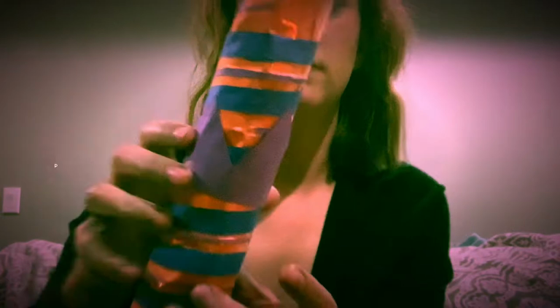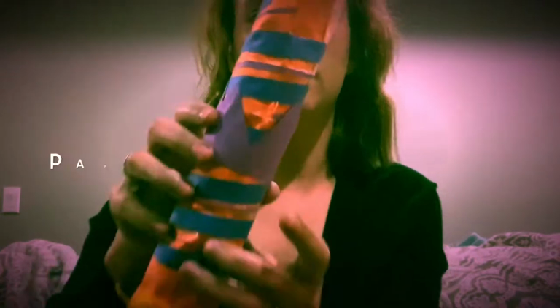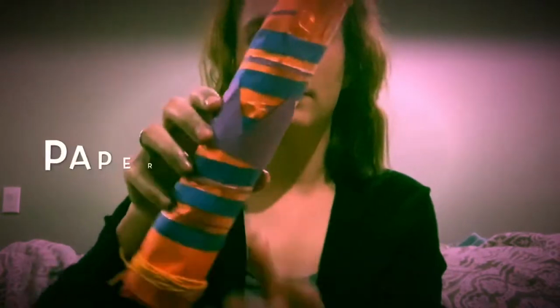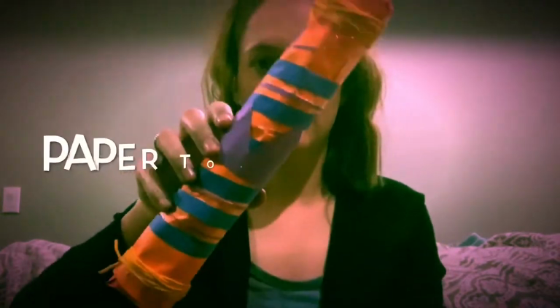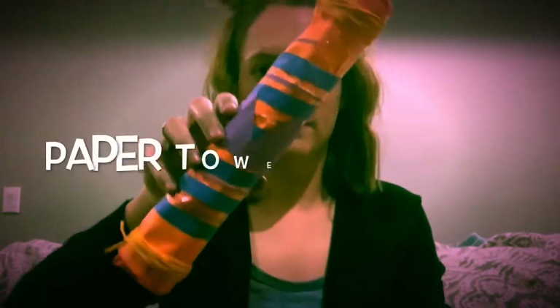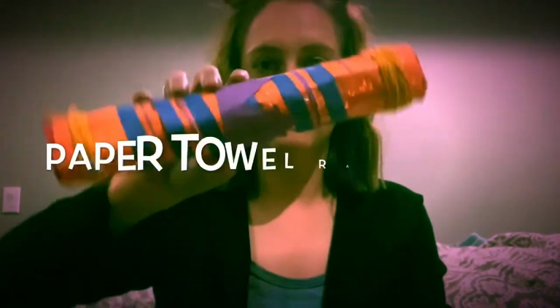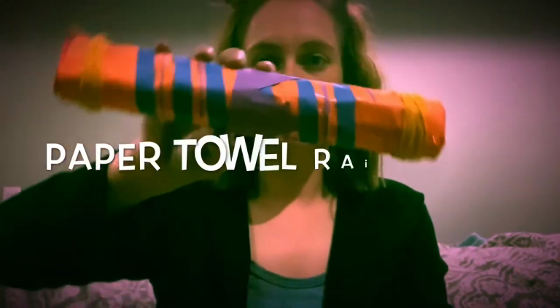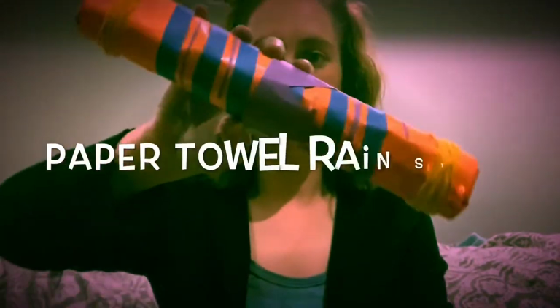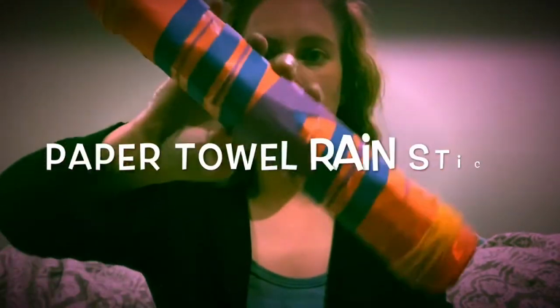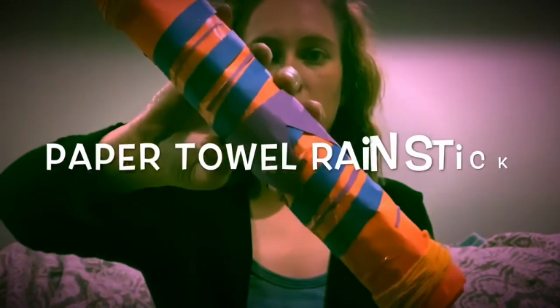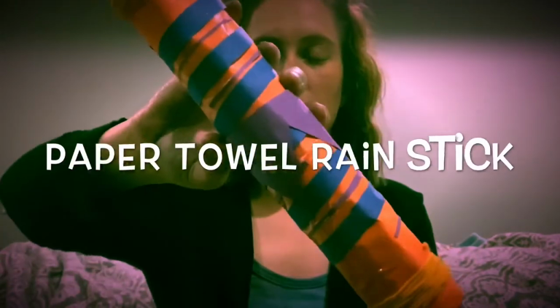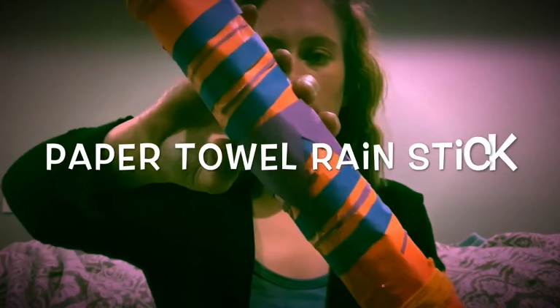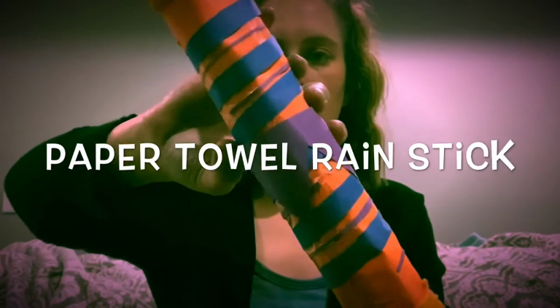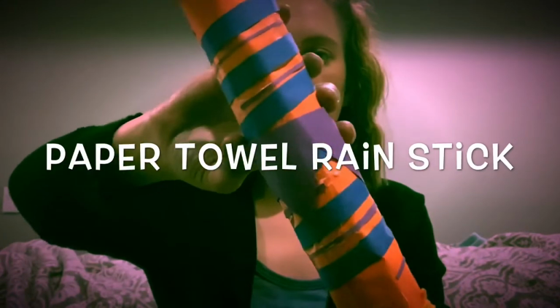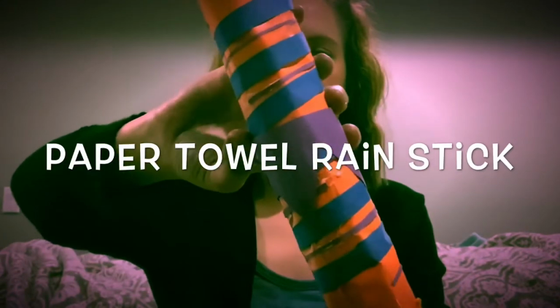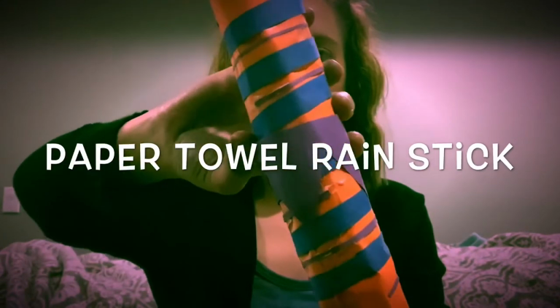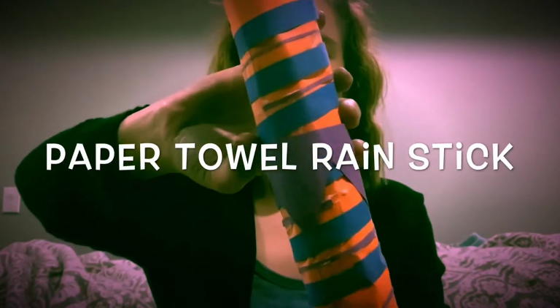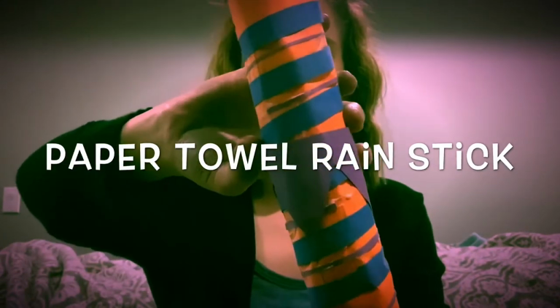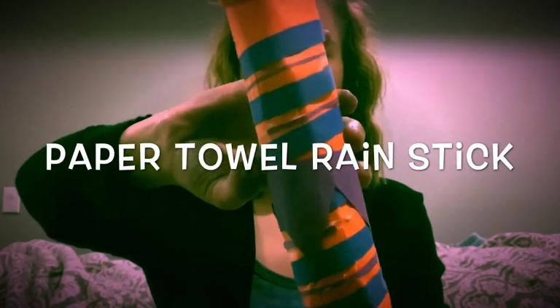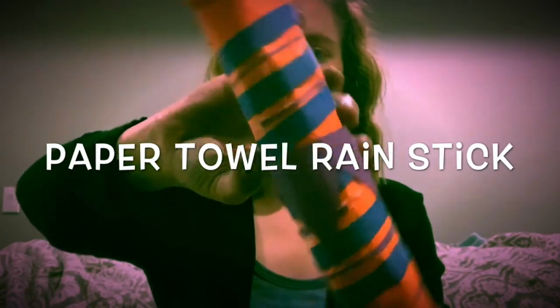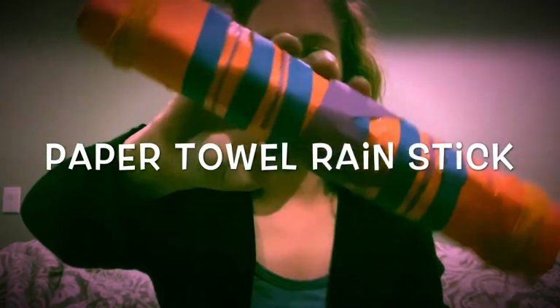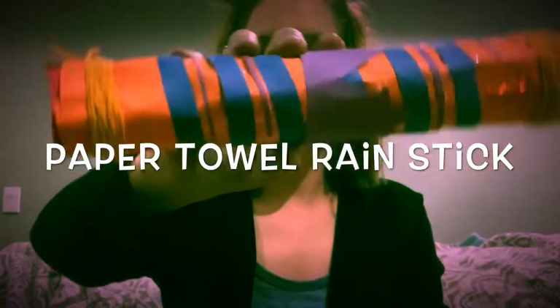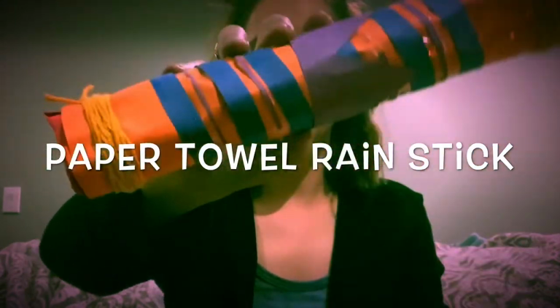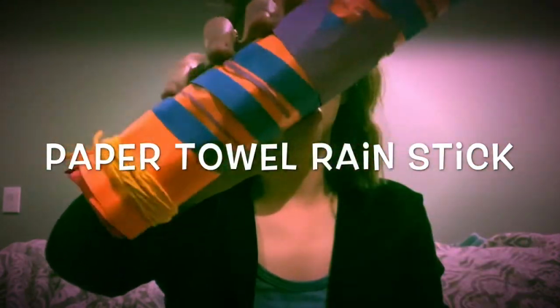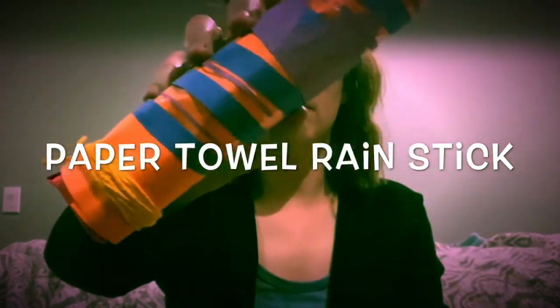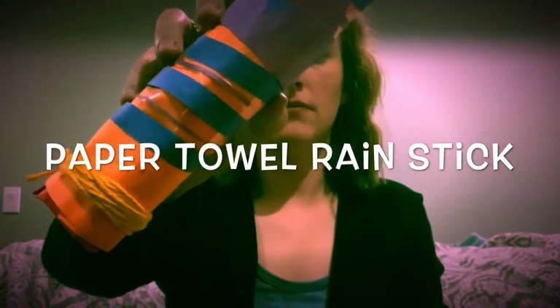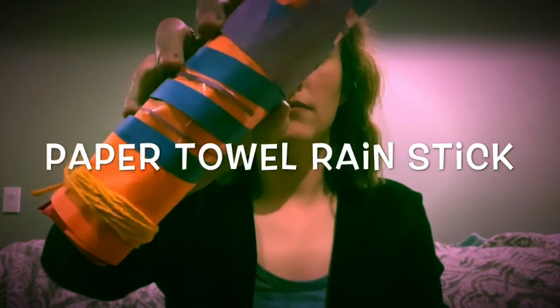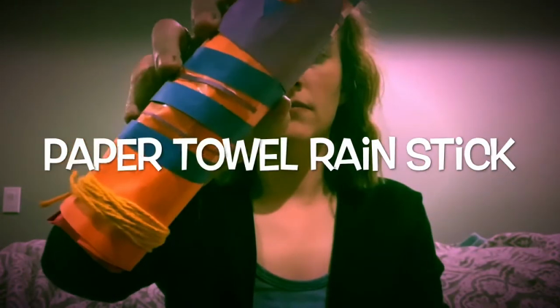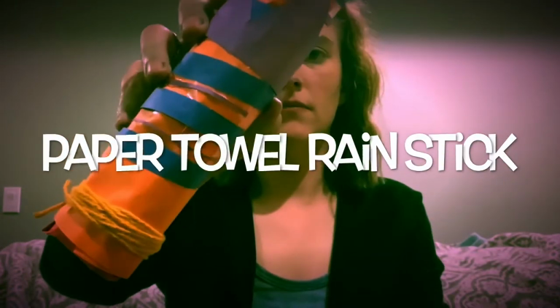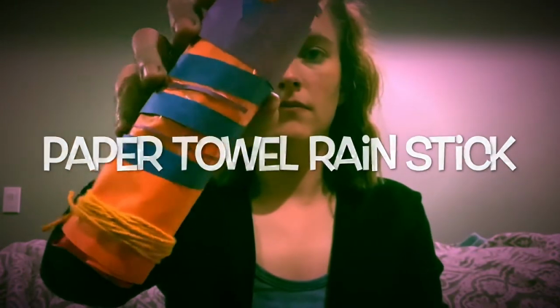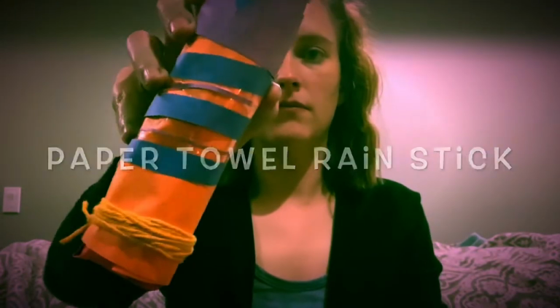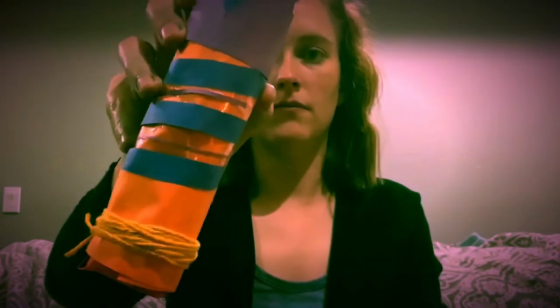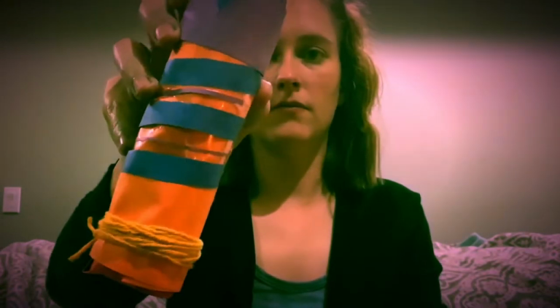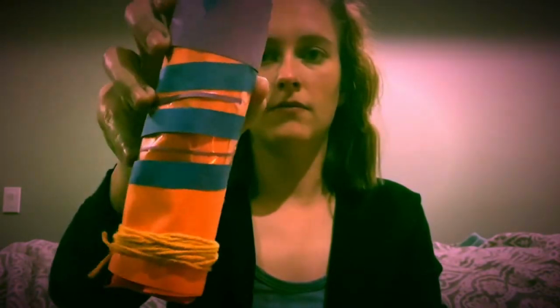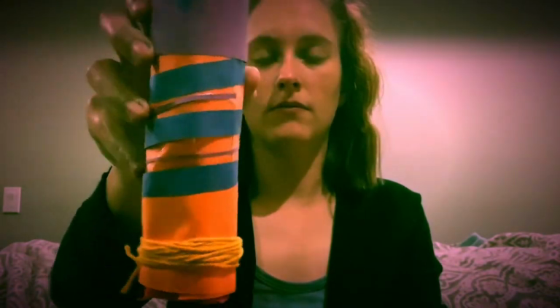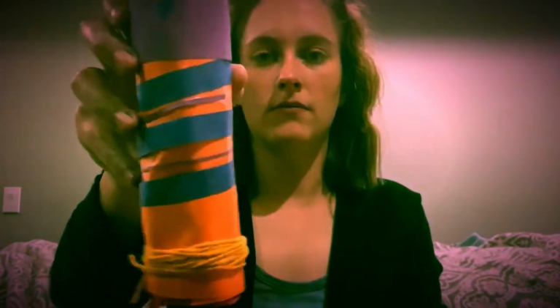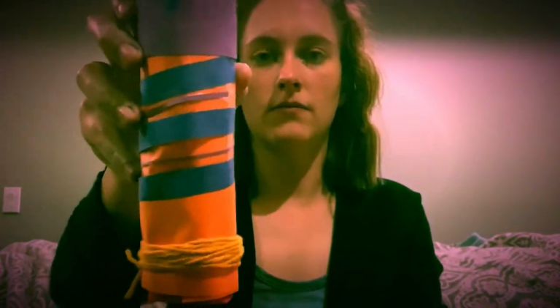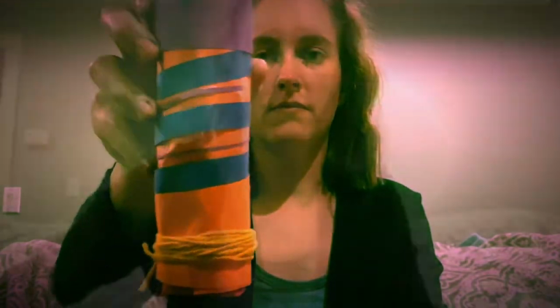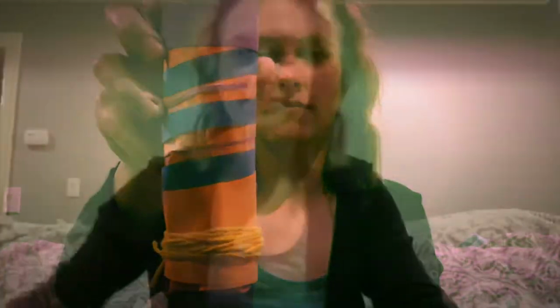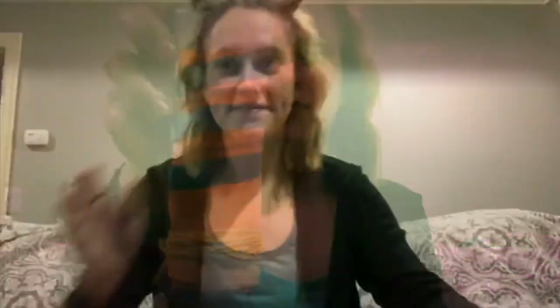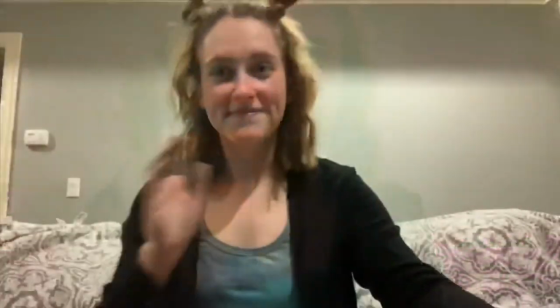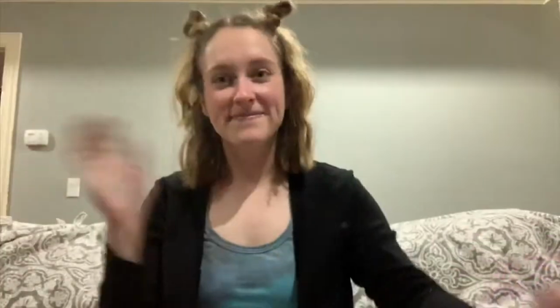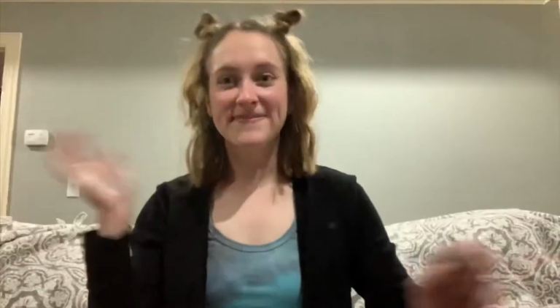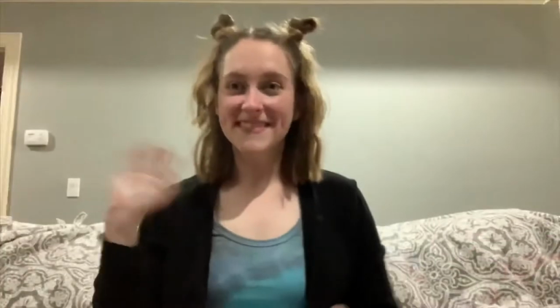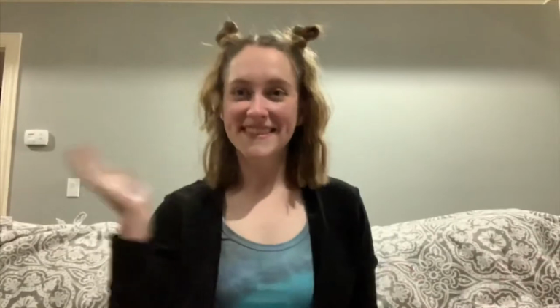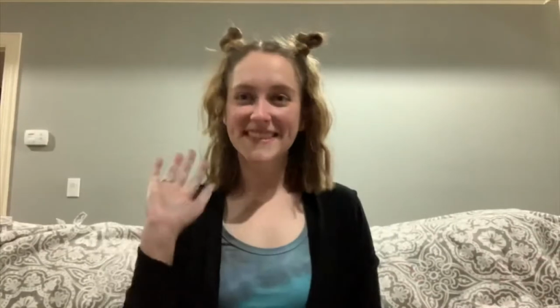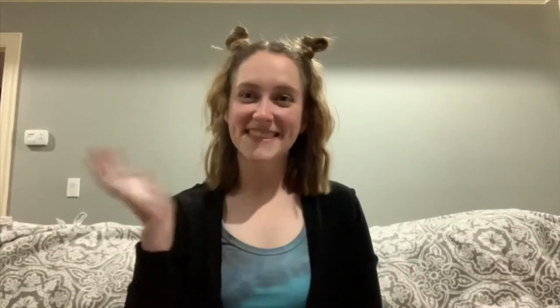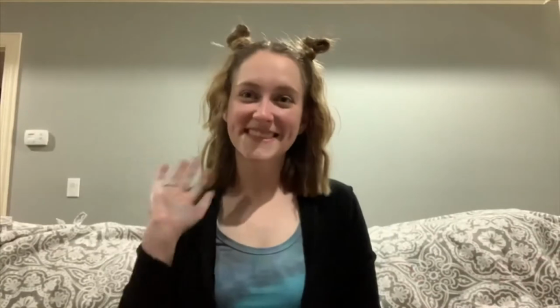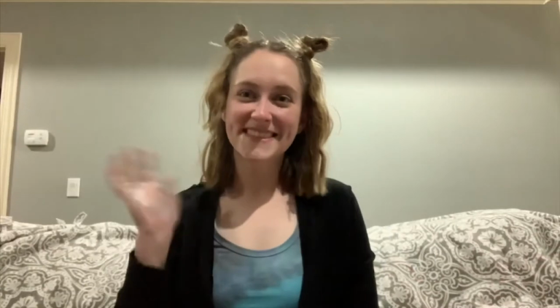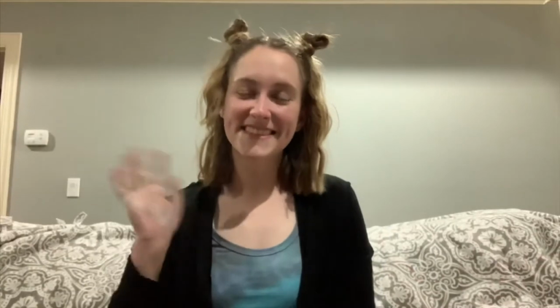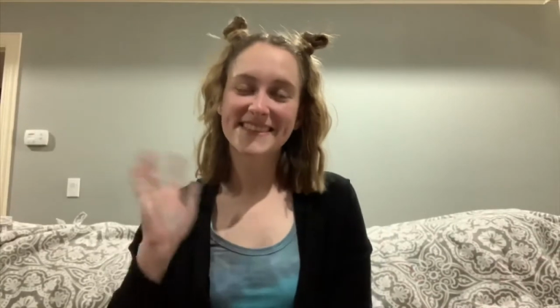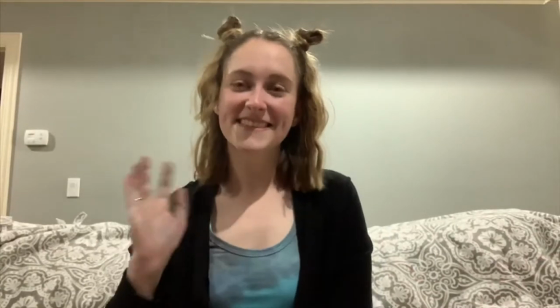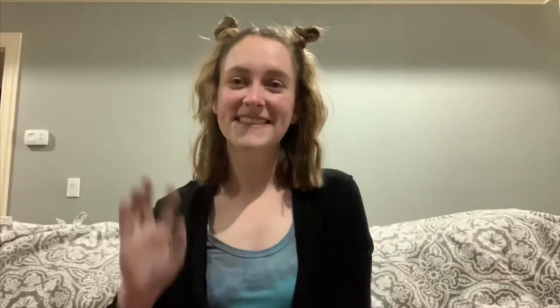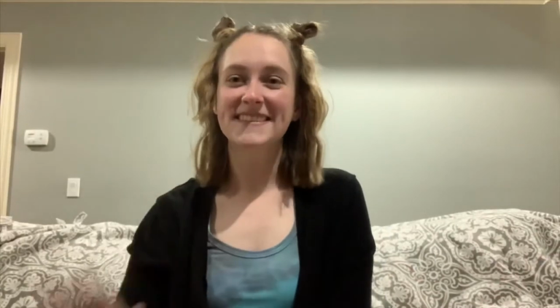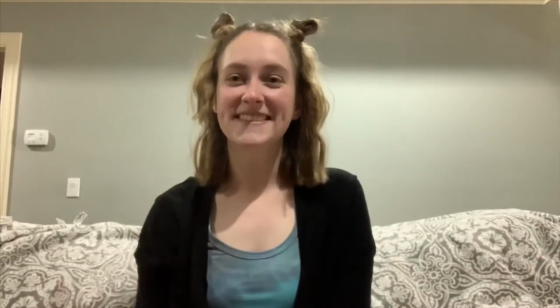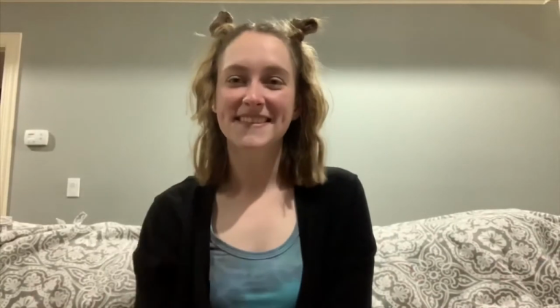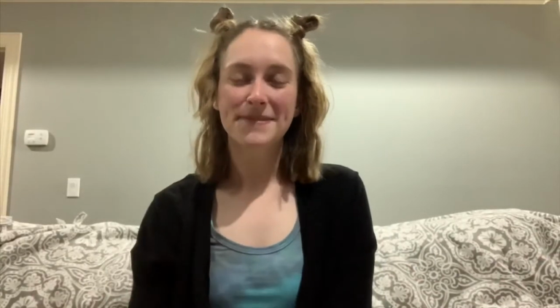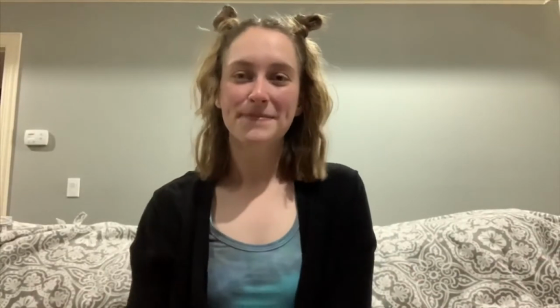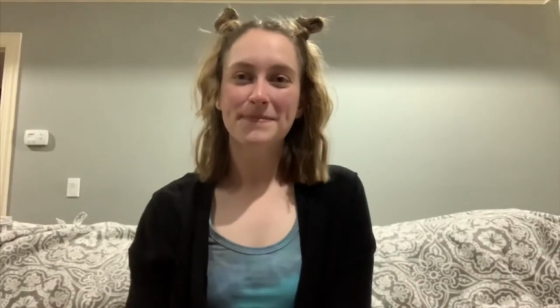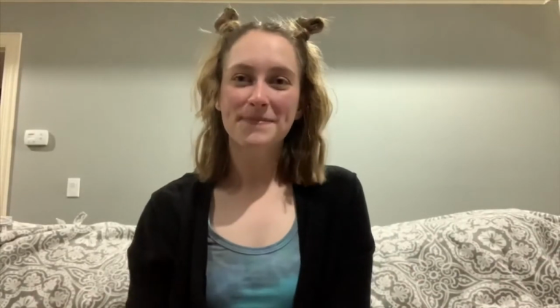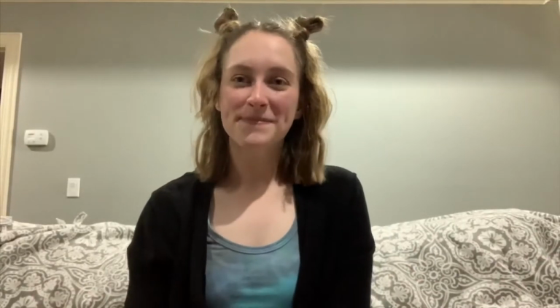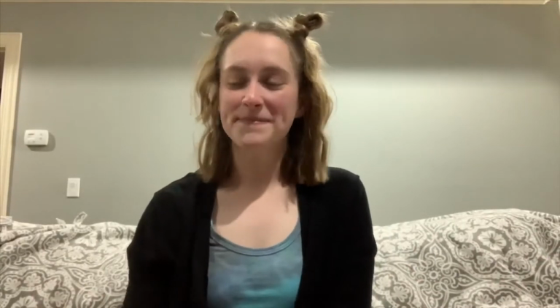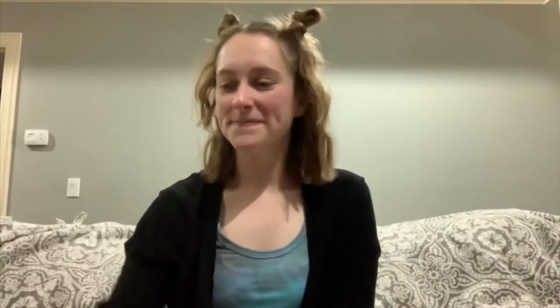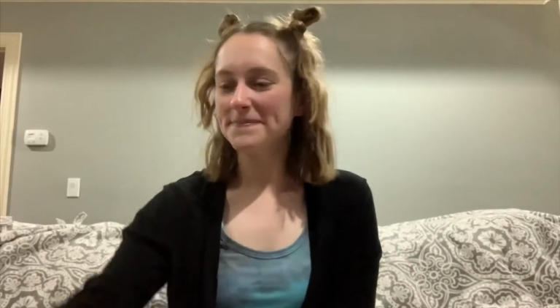Hi guys, my name is Hannah. I'm a prevention specialist at Senecor Amarillo and today we're gonna make a rain stick out of a paper towel roll.